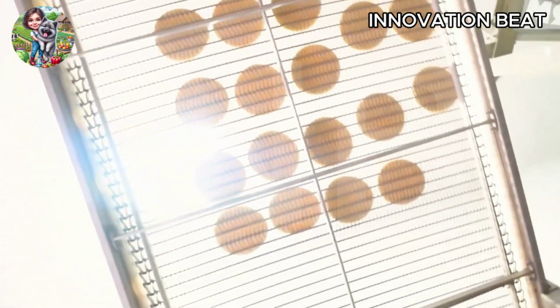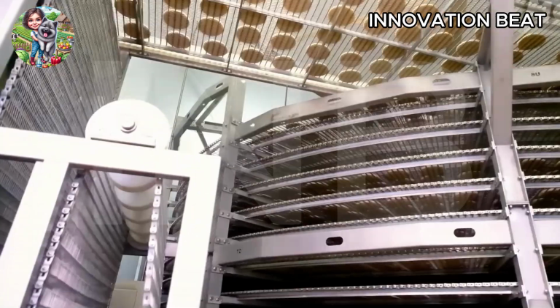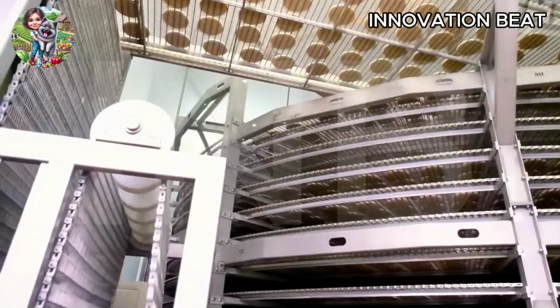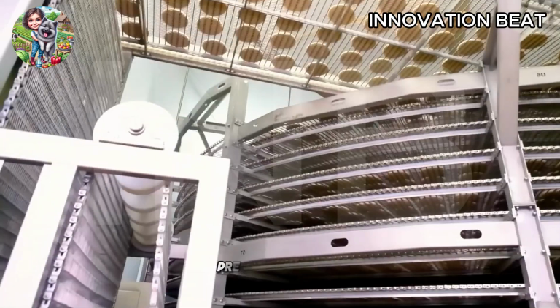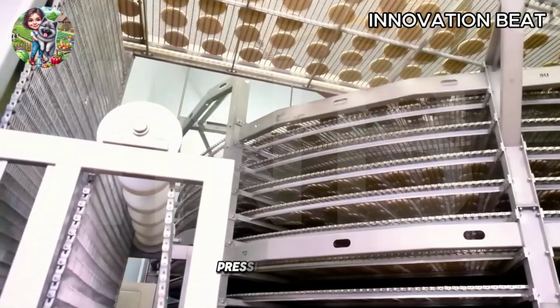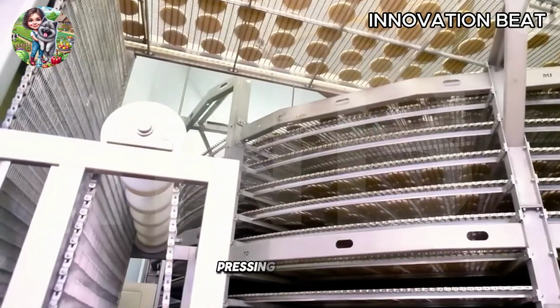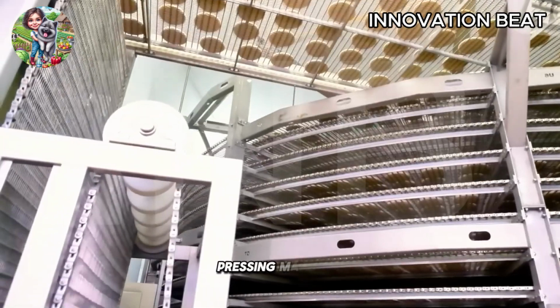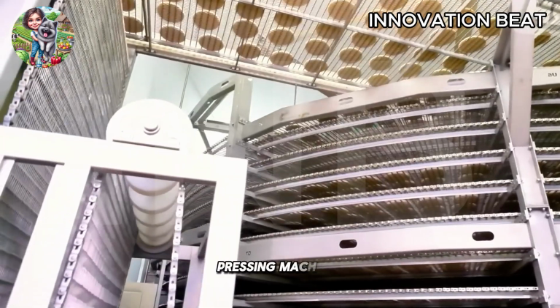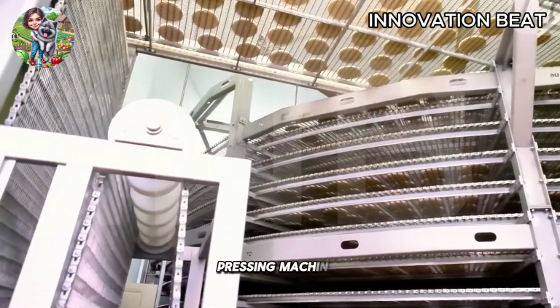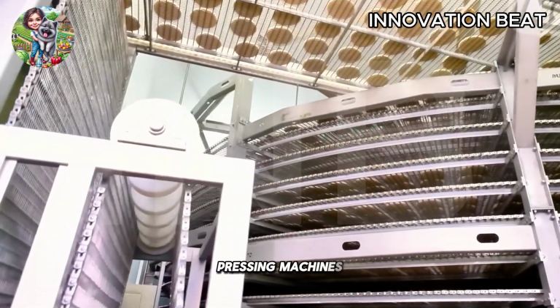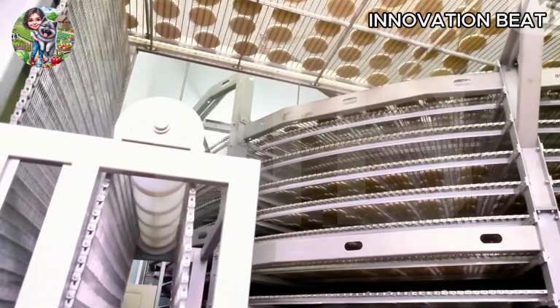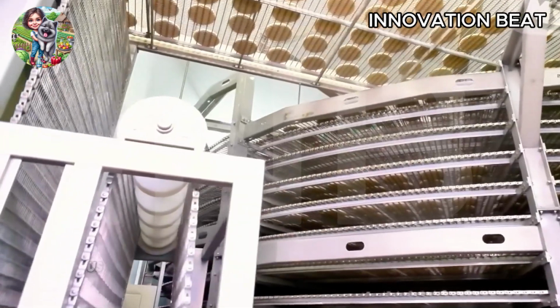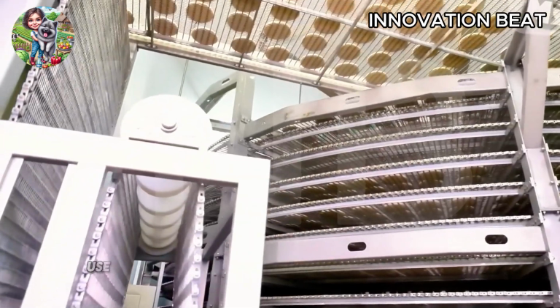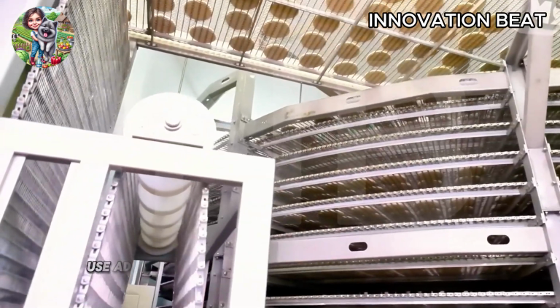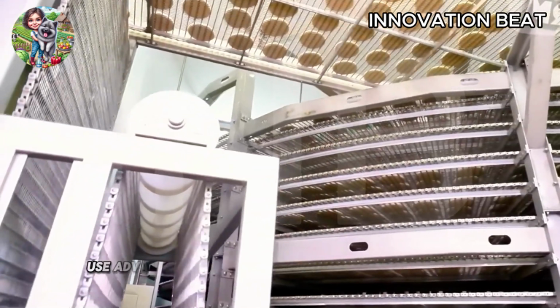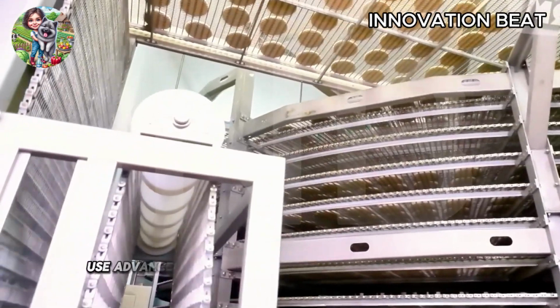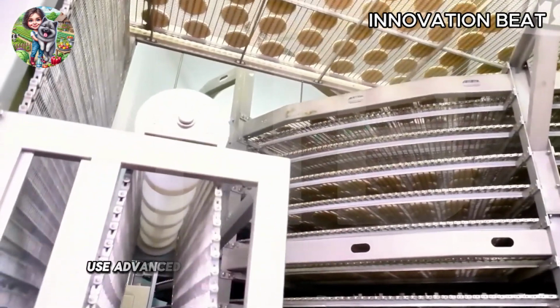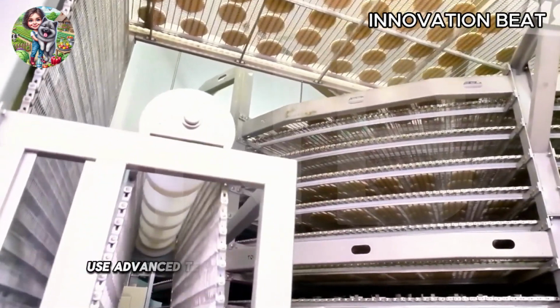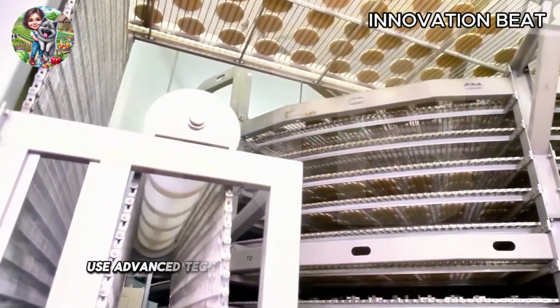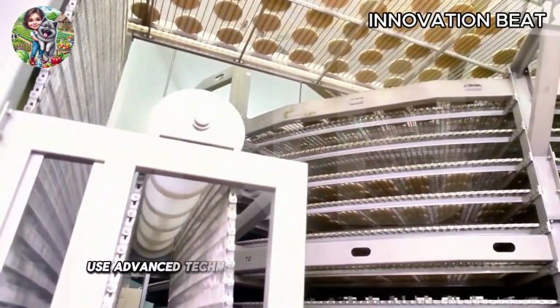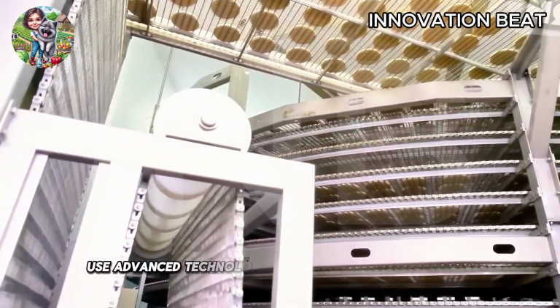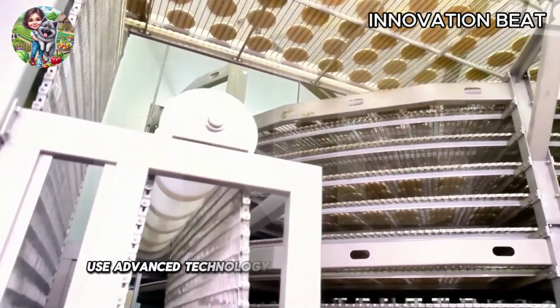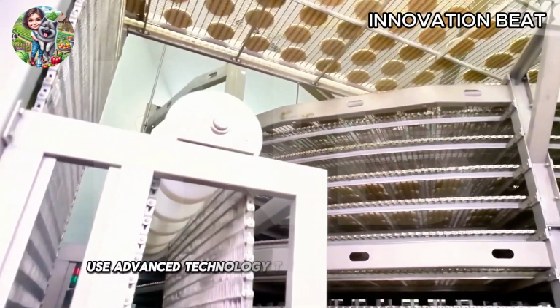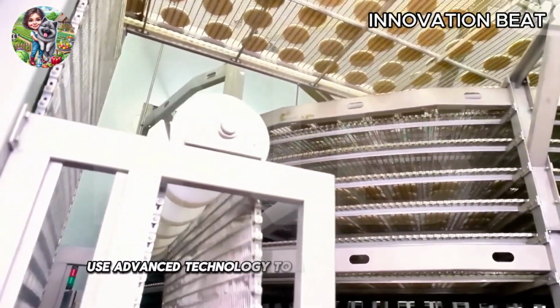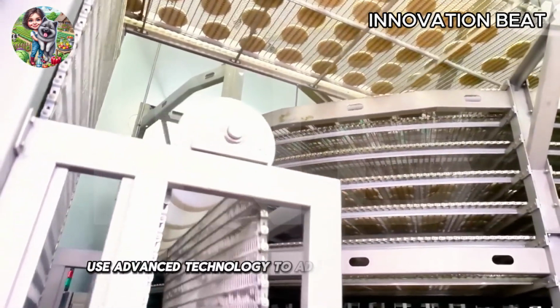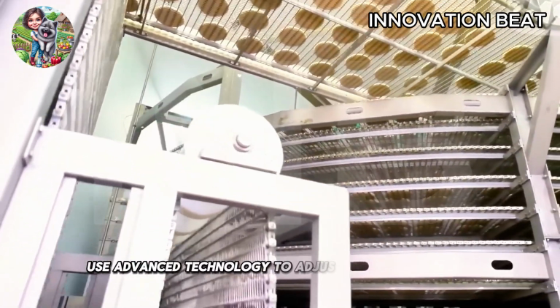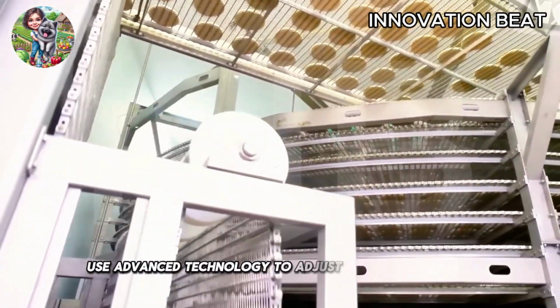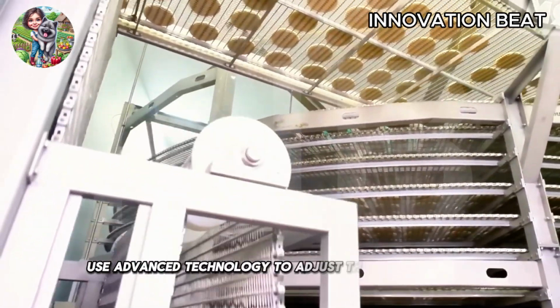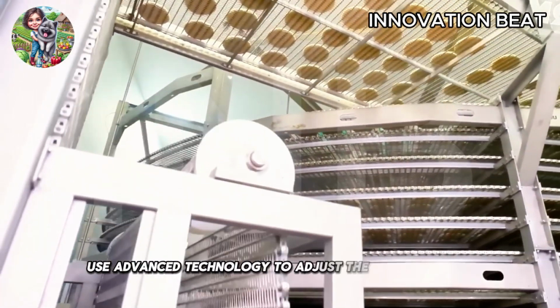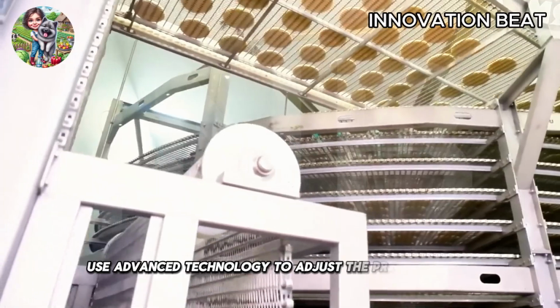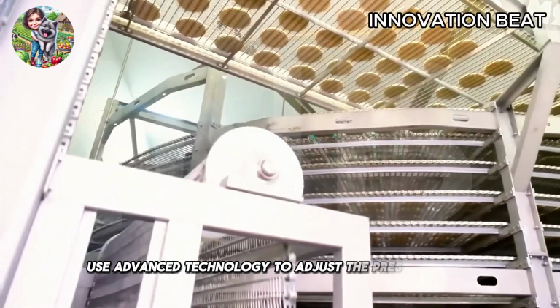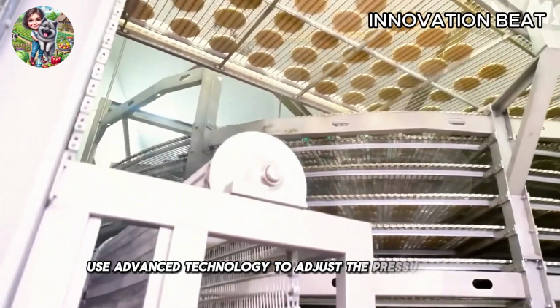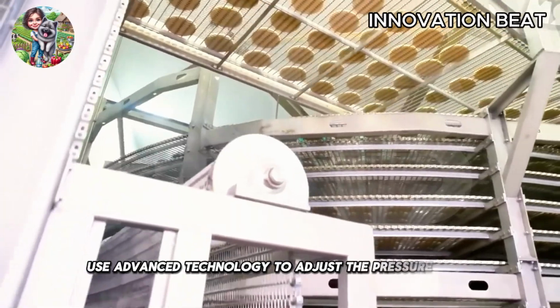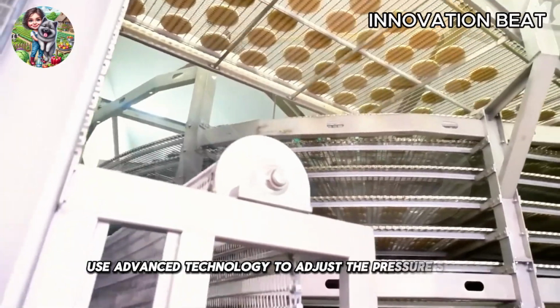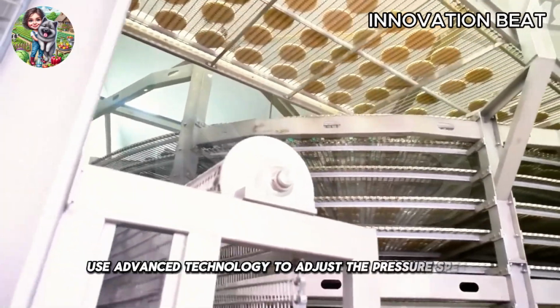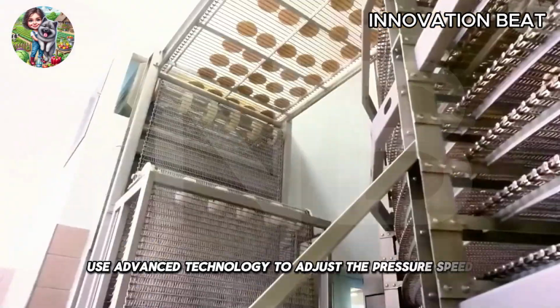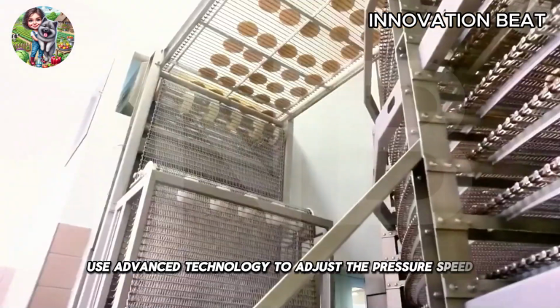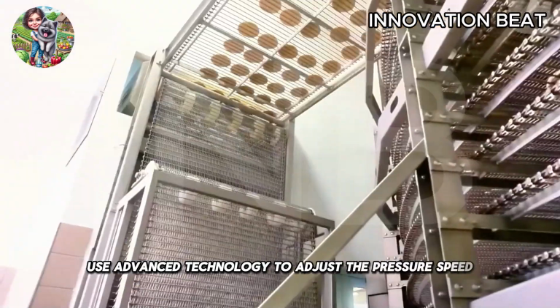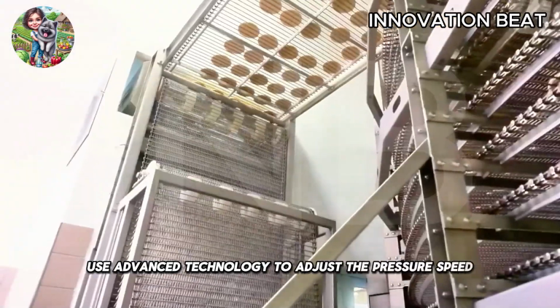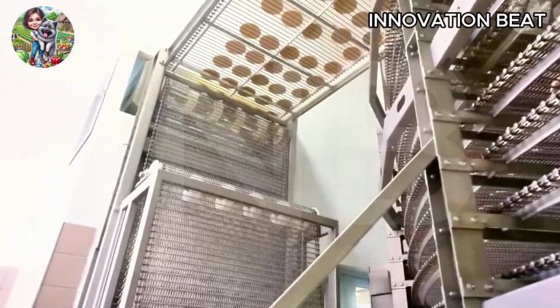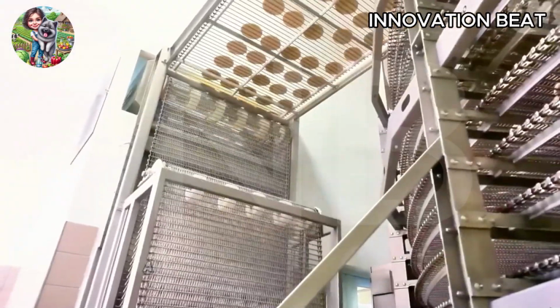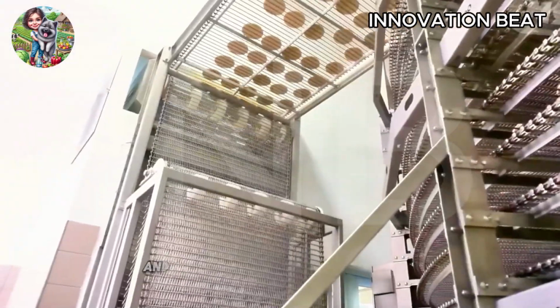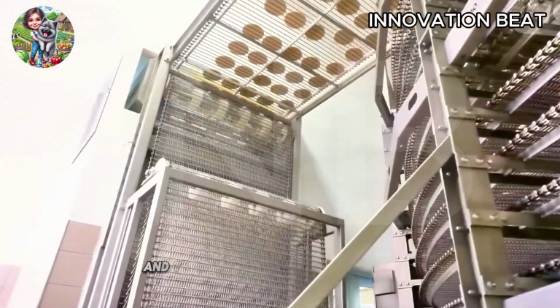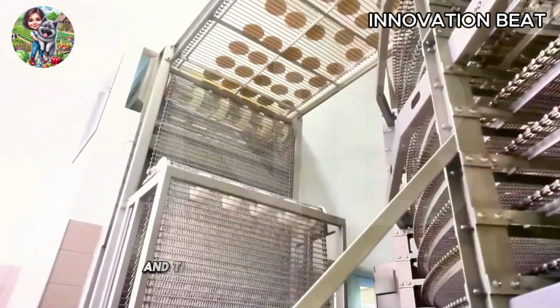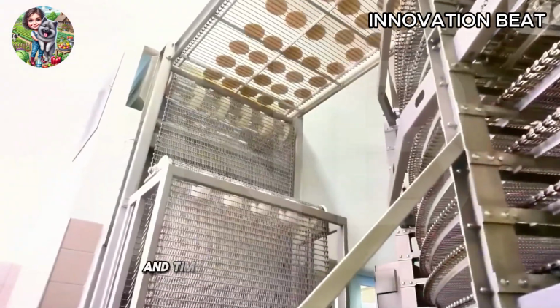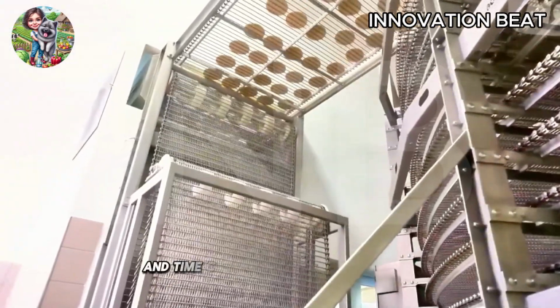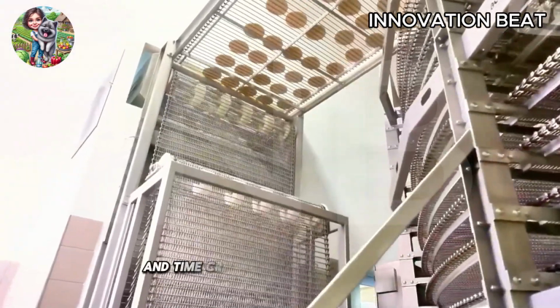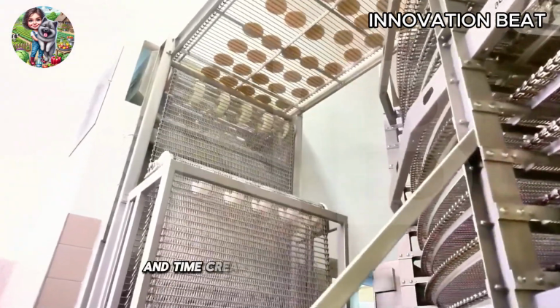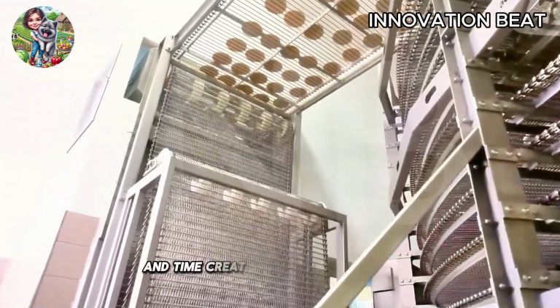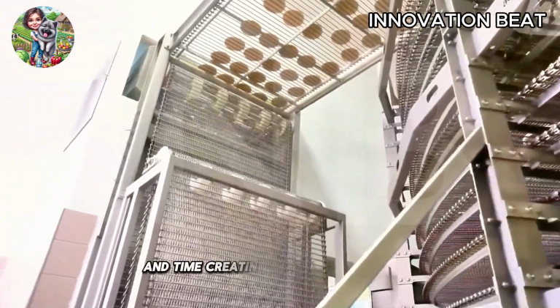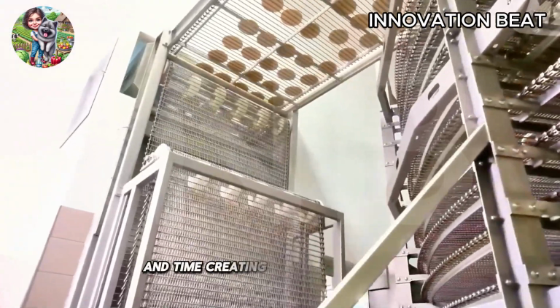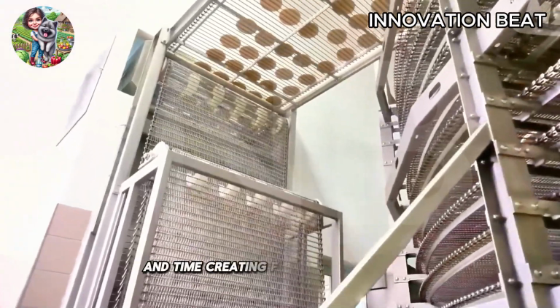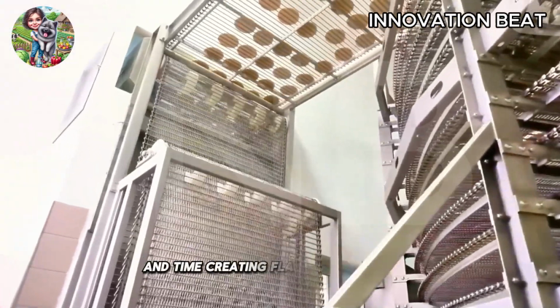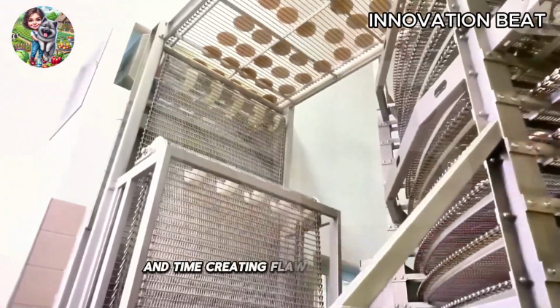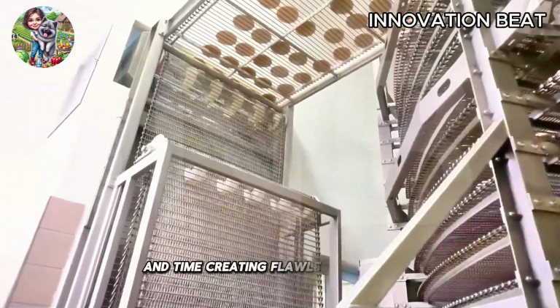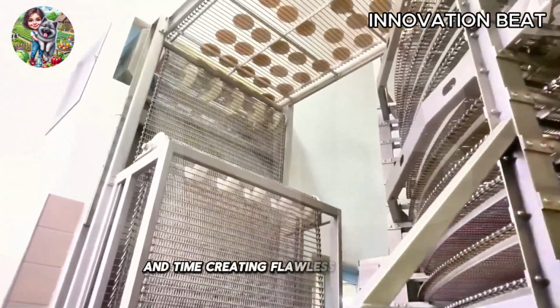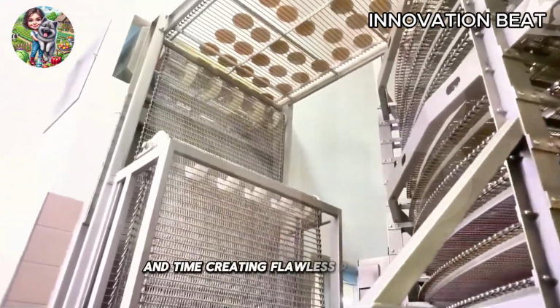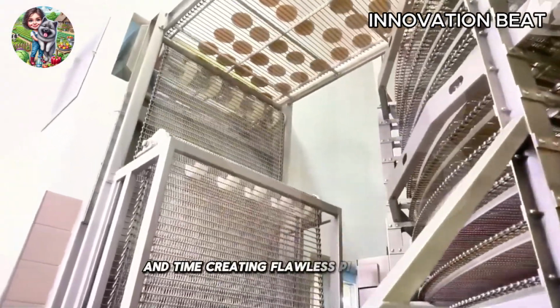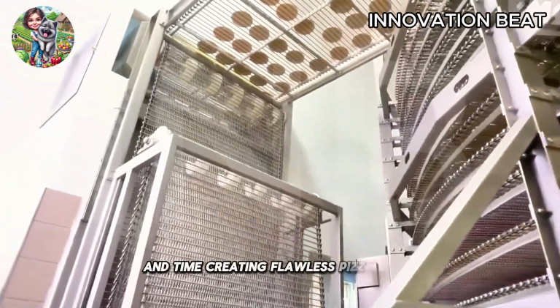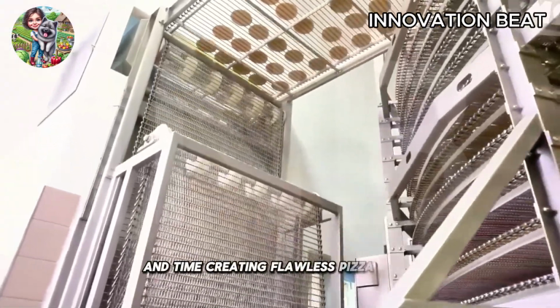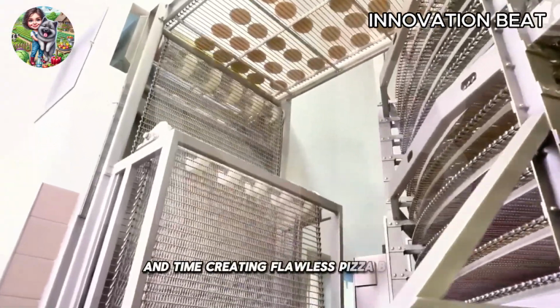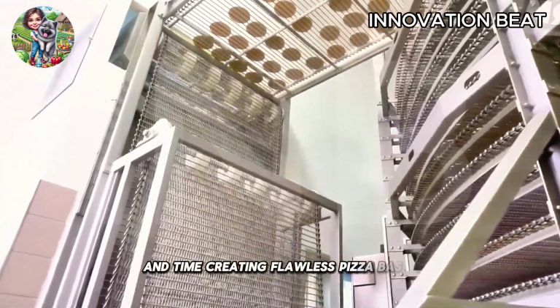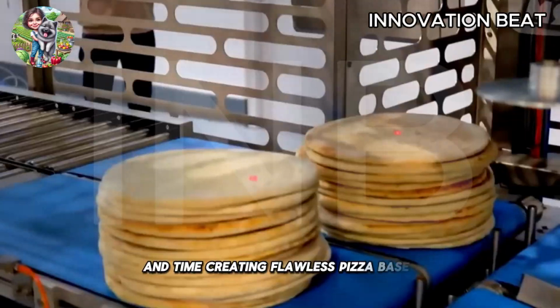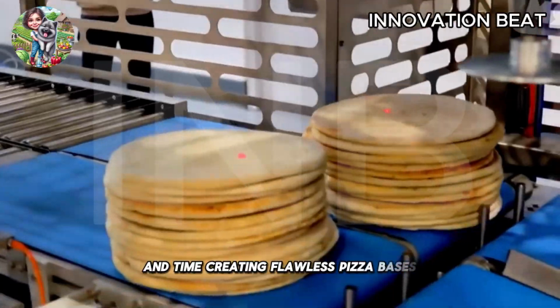Pressing machines use advanced technology to adjust the pressure, speed, and time, creating flawless pizza bases.